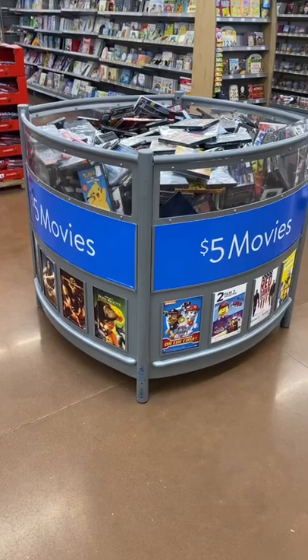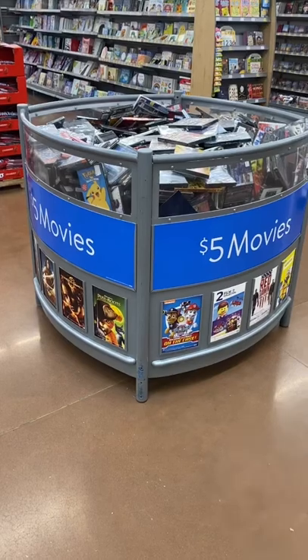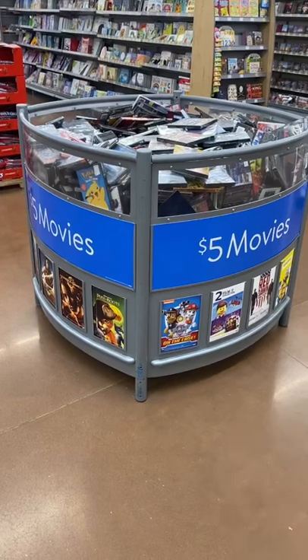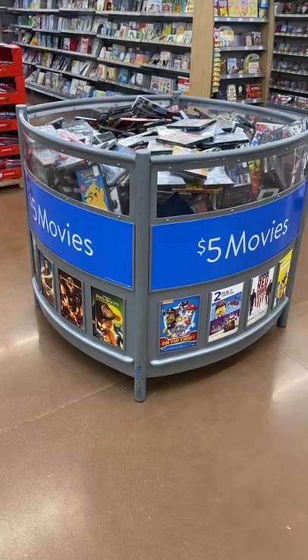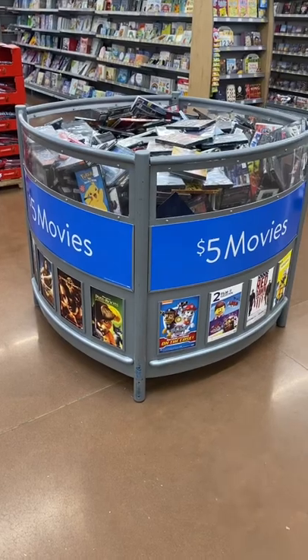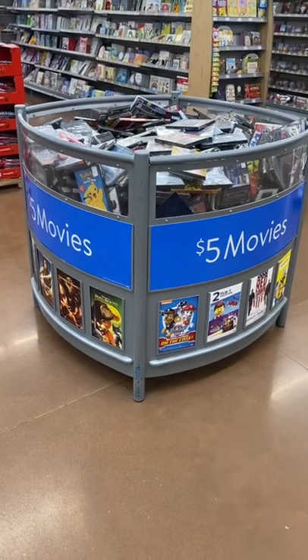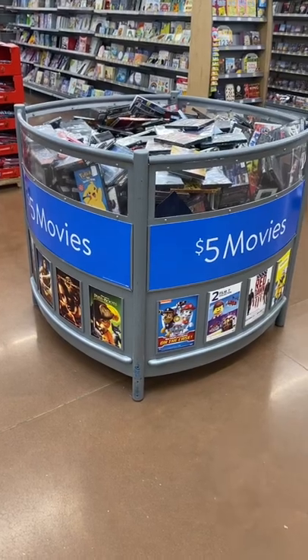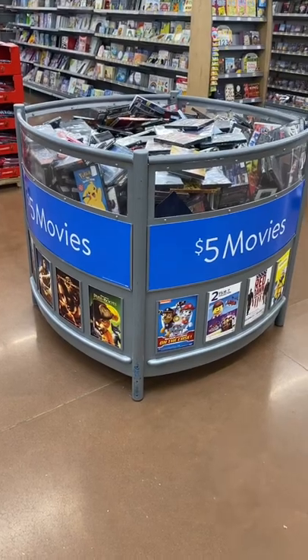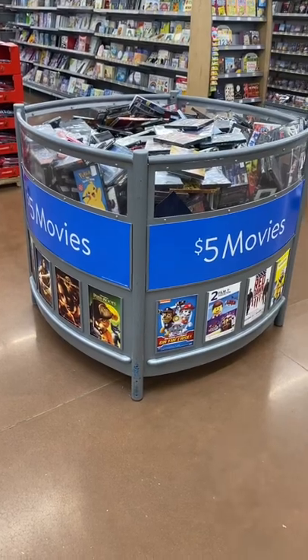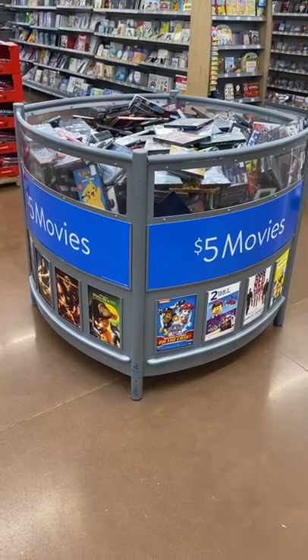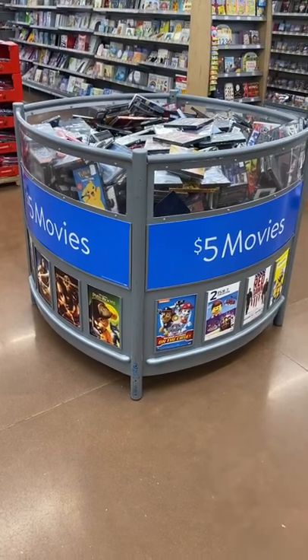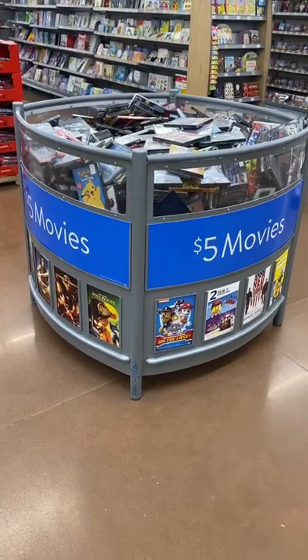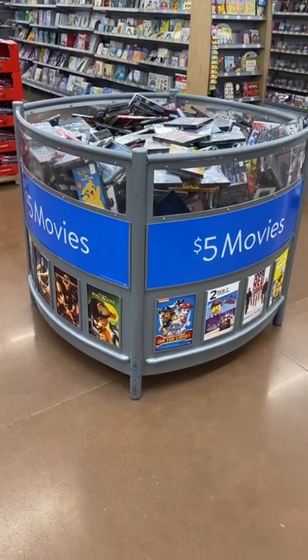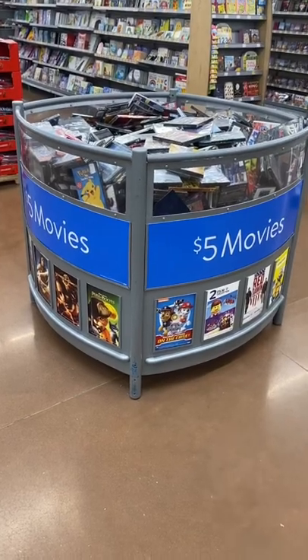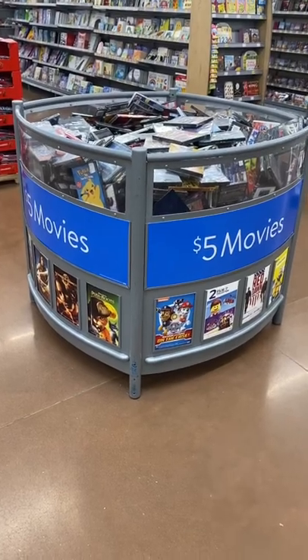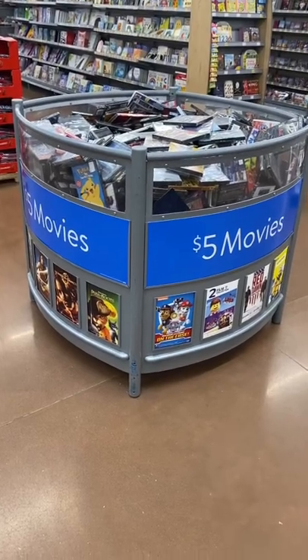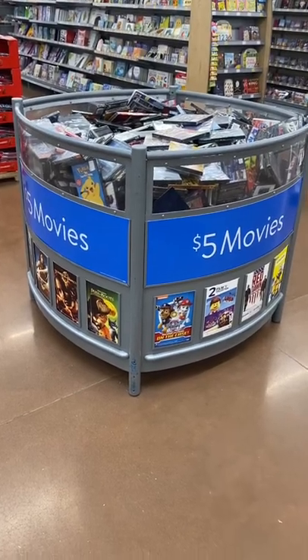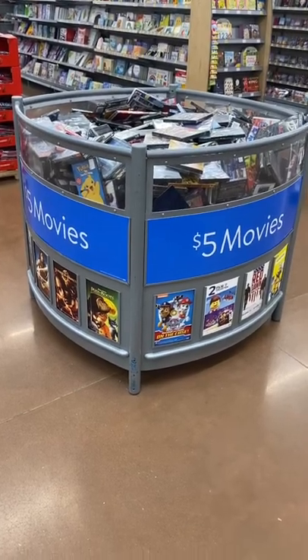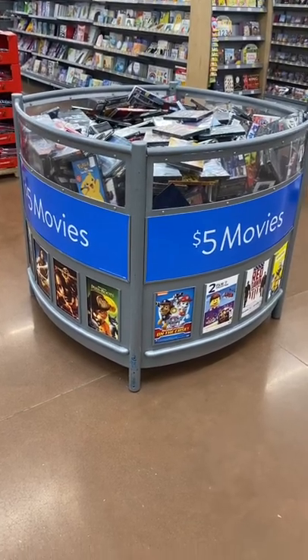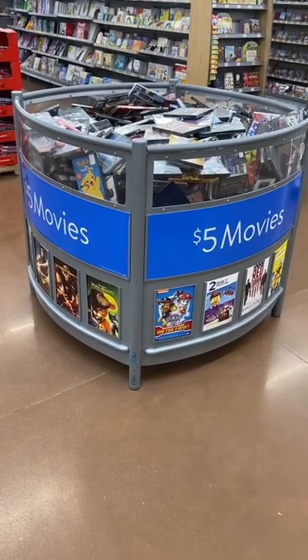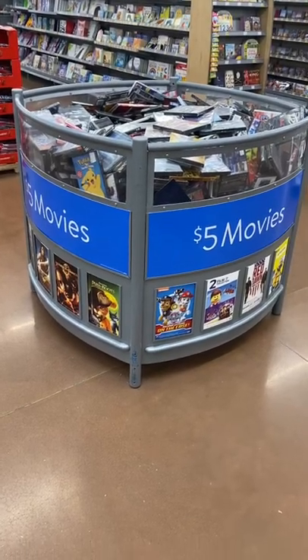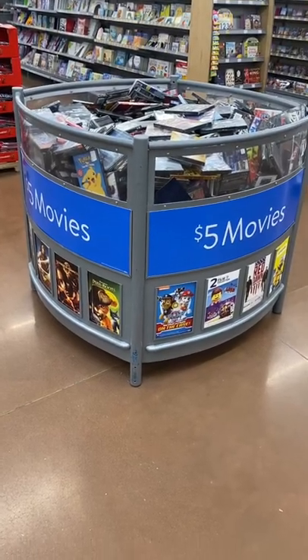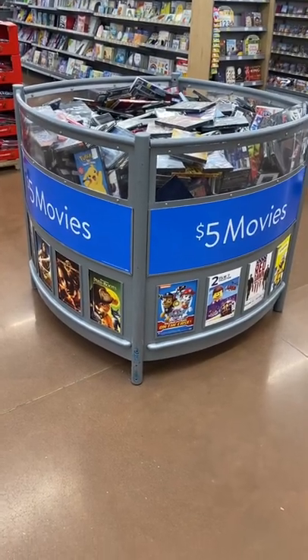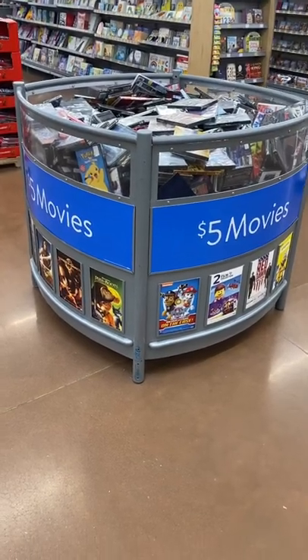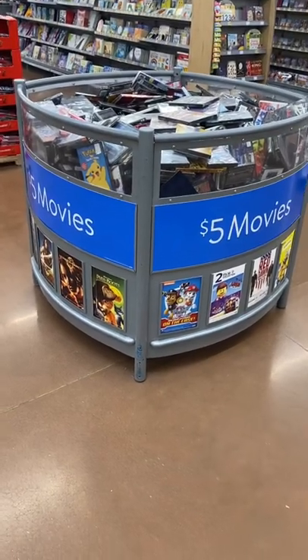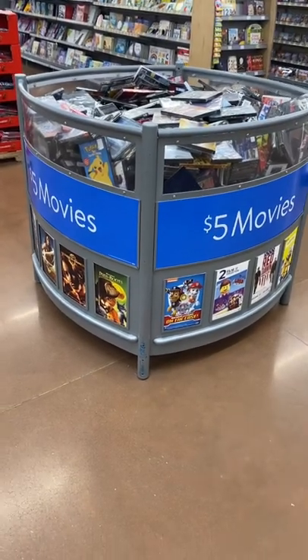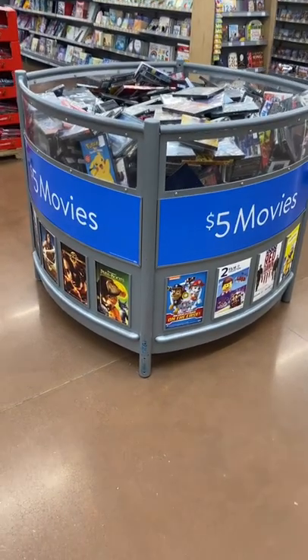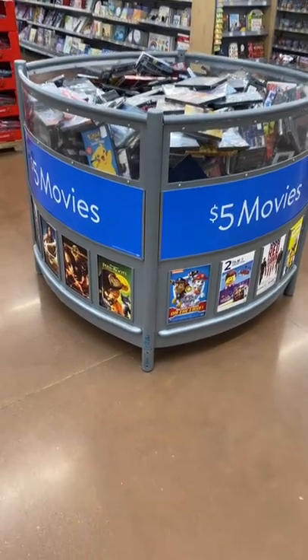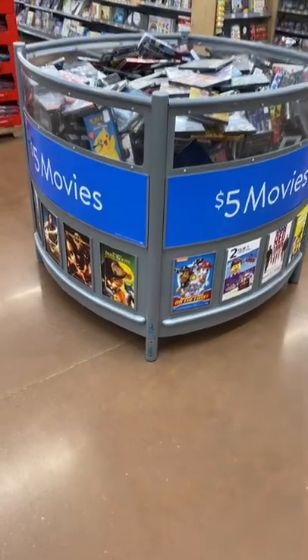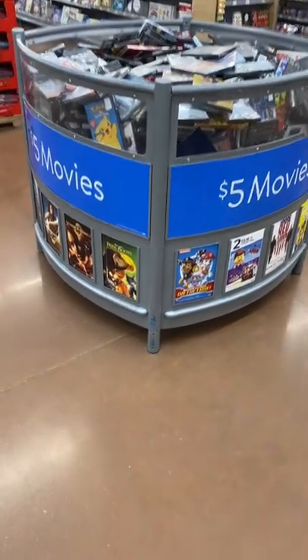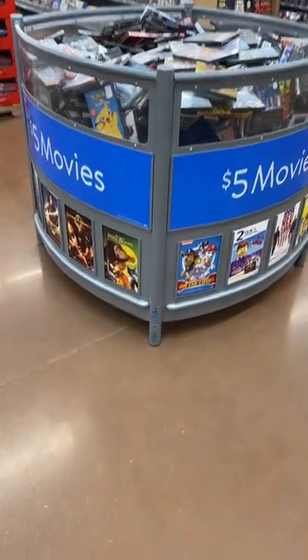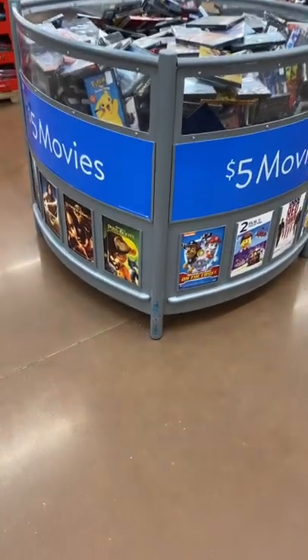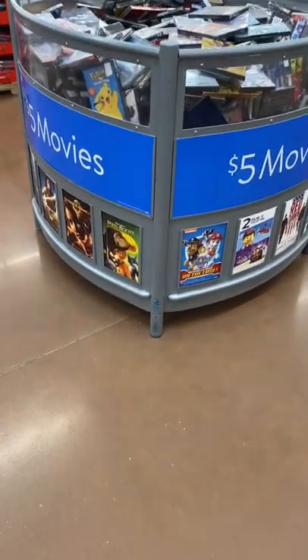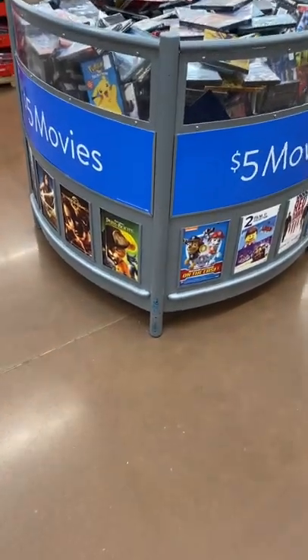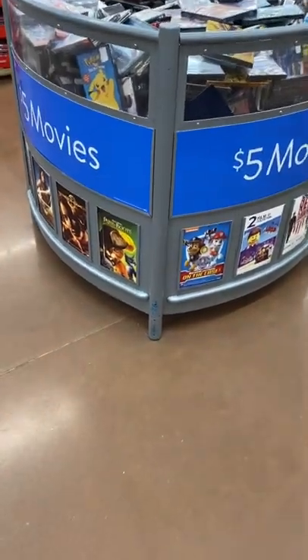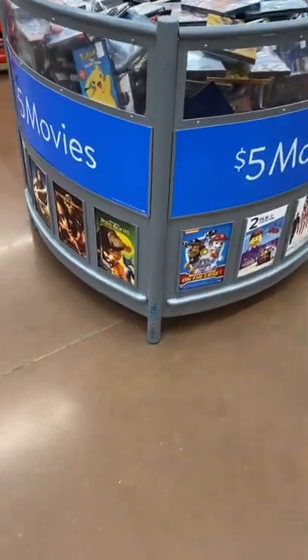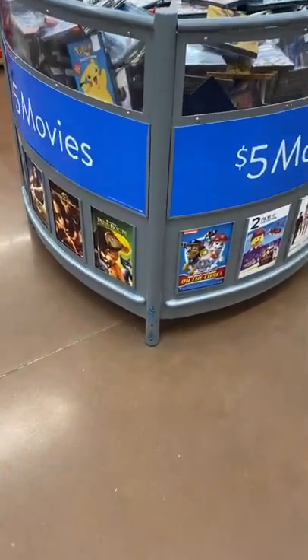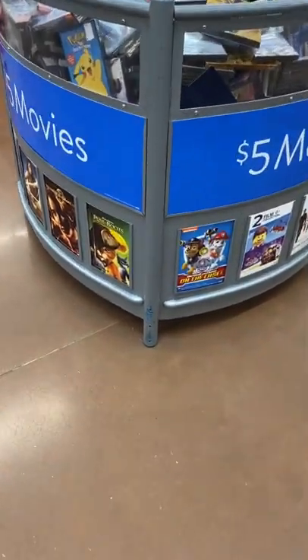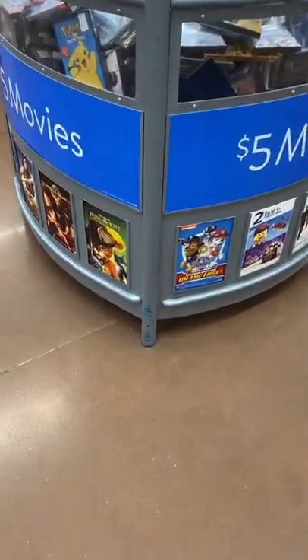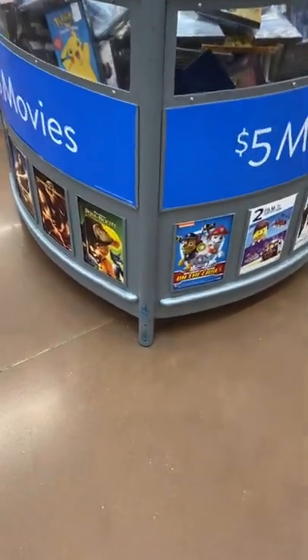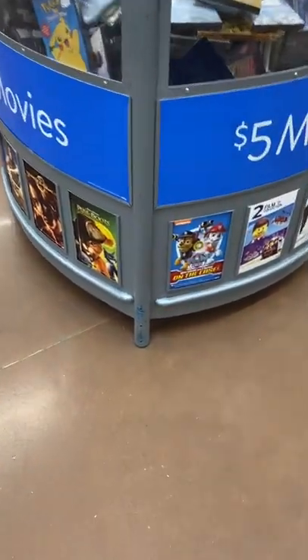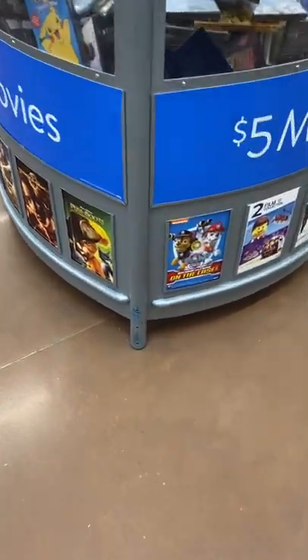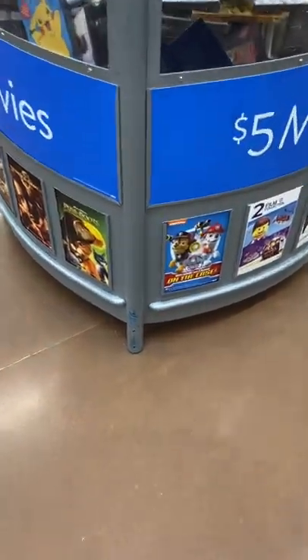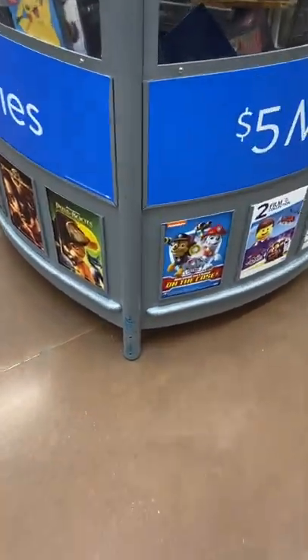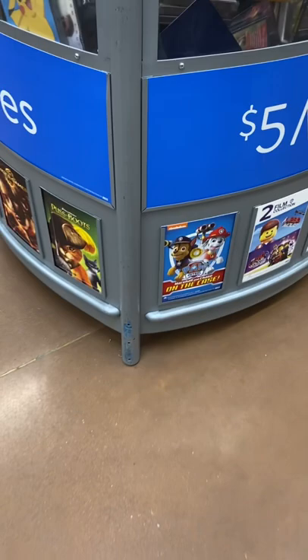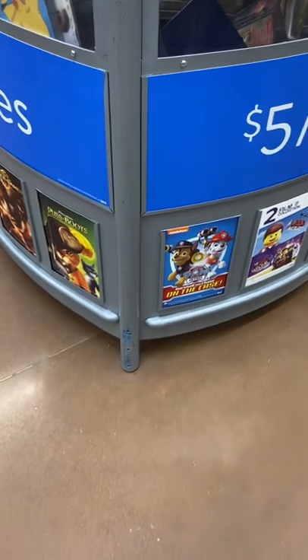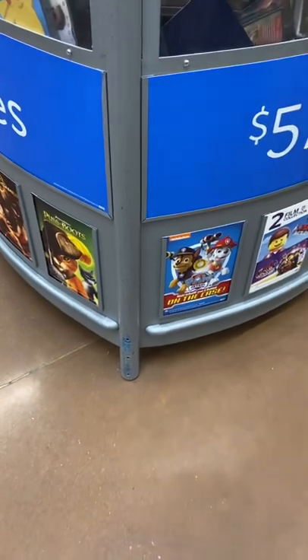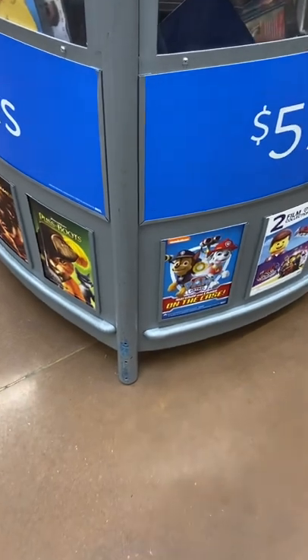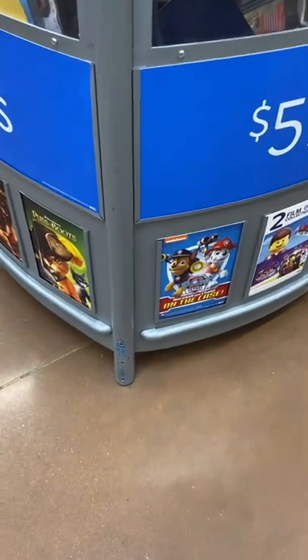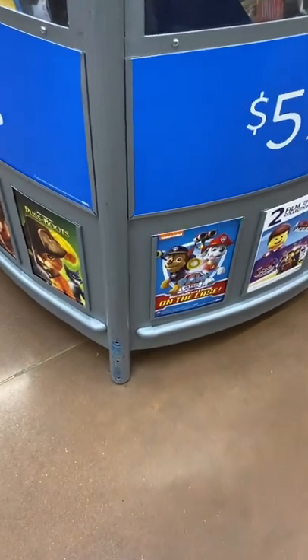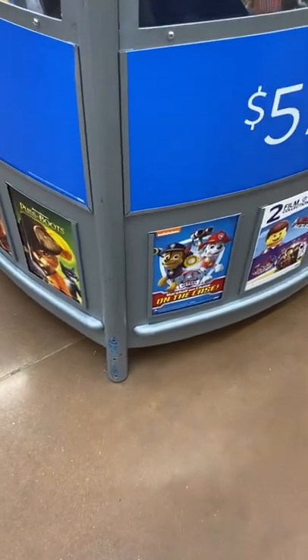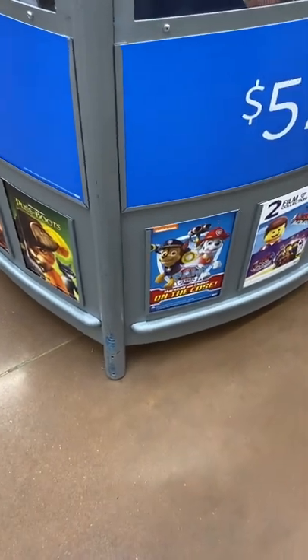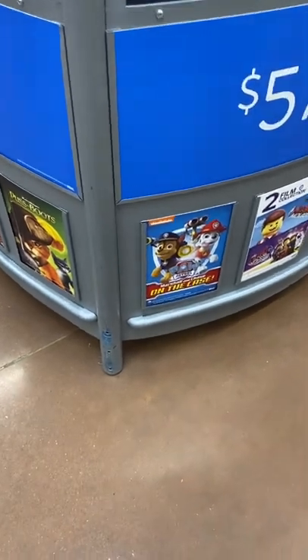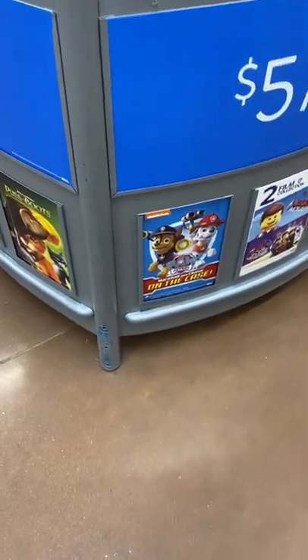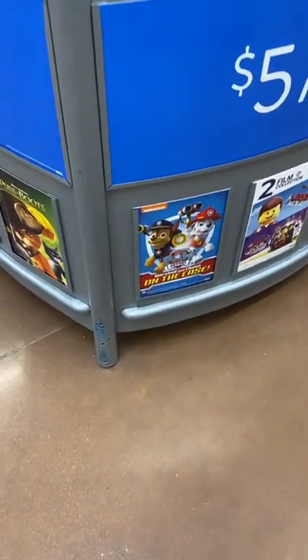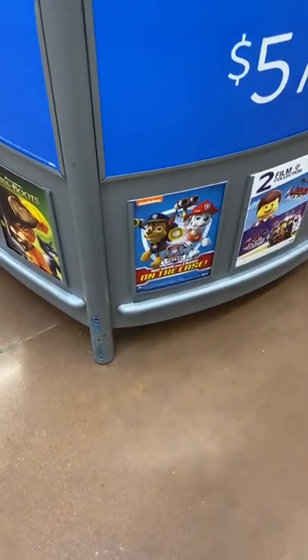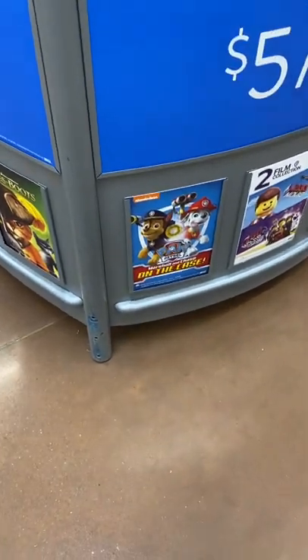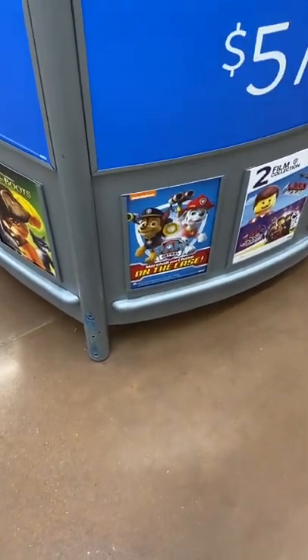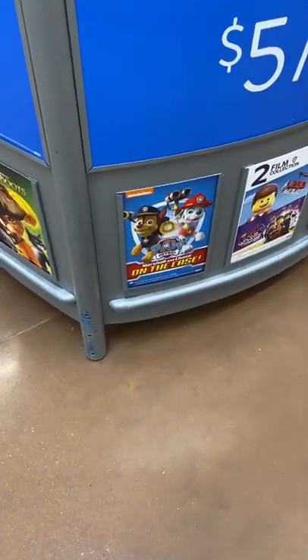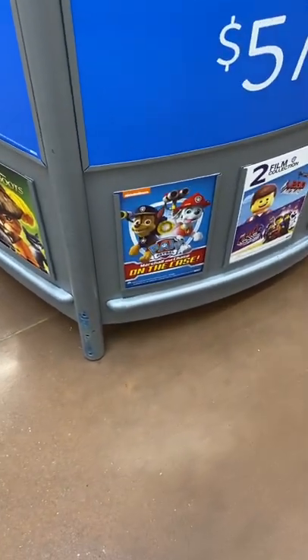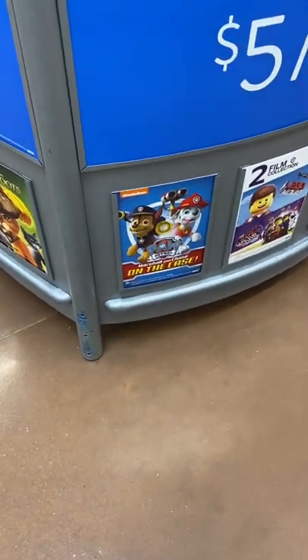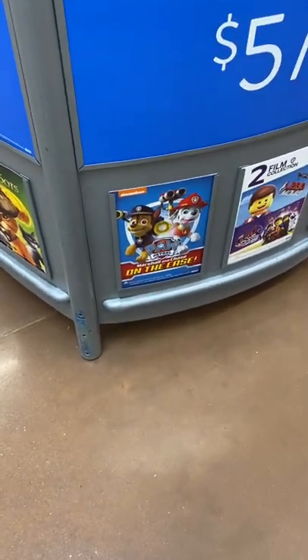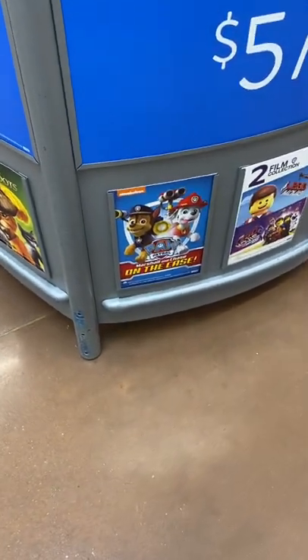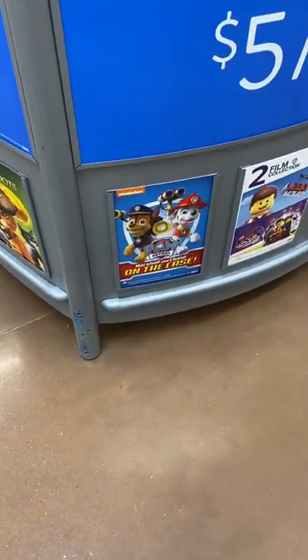Hey, welcome back to my channel. So I'm at Walmart and I want to see what's in the $5 movie bin. It looks like they have quite a few actually right now.